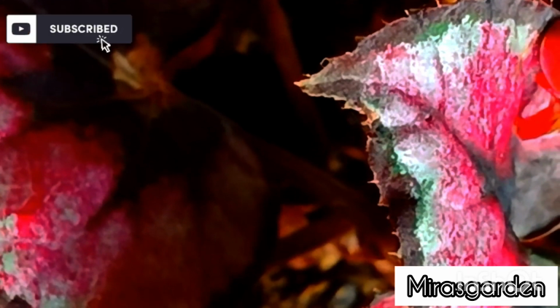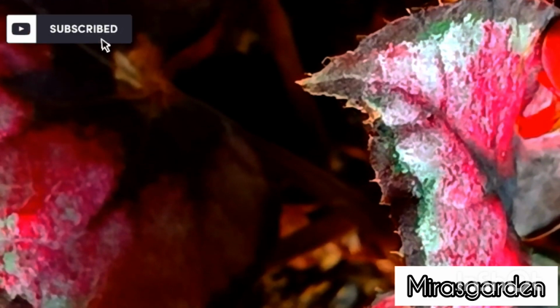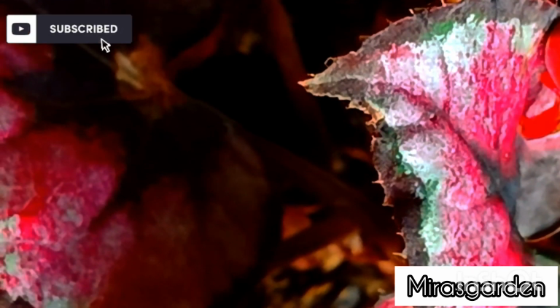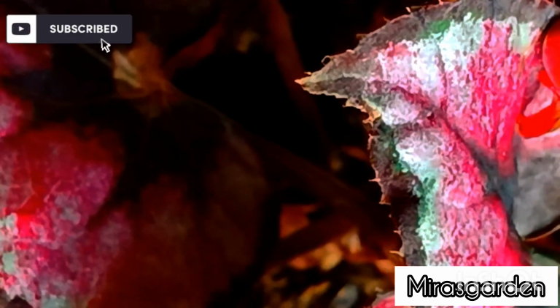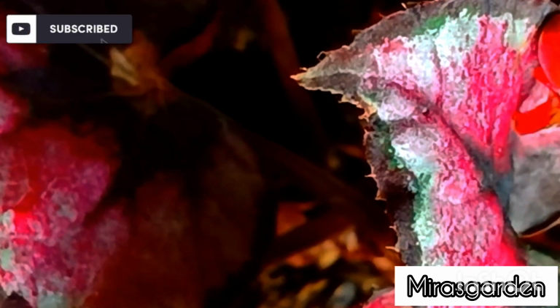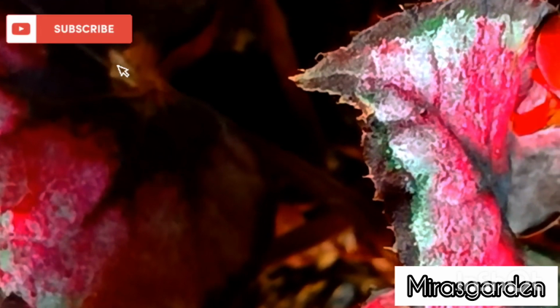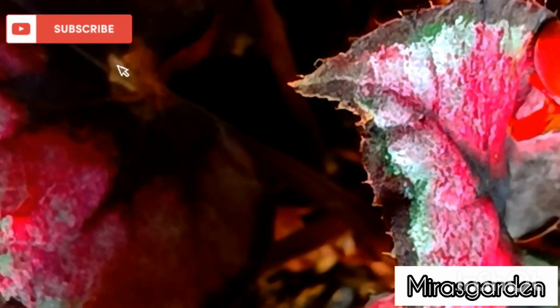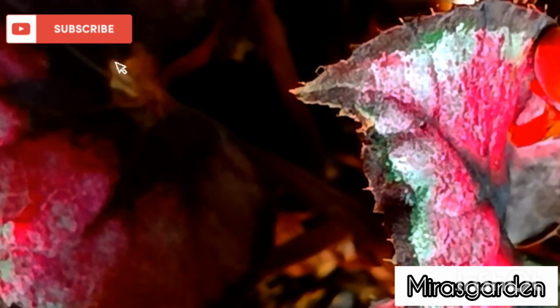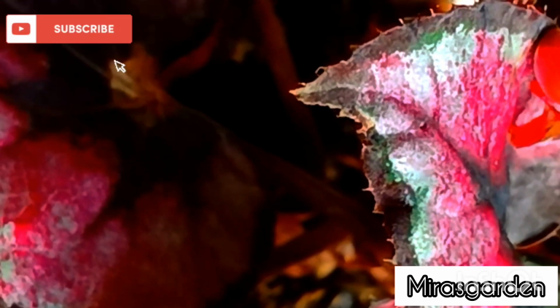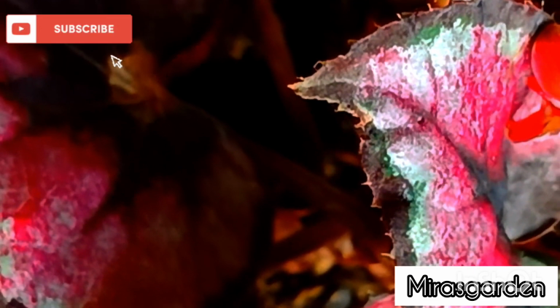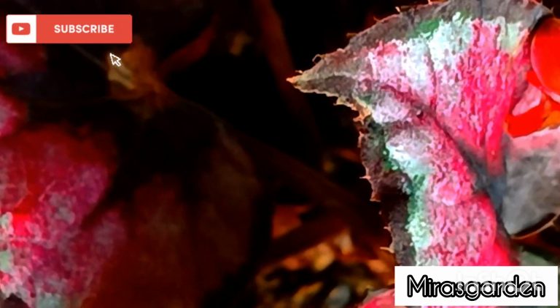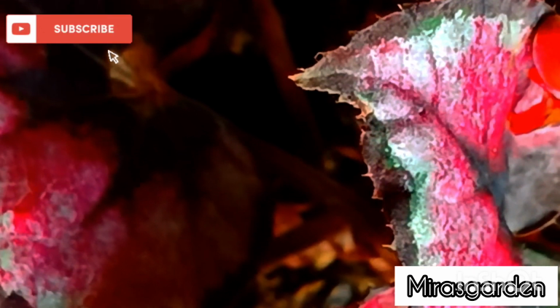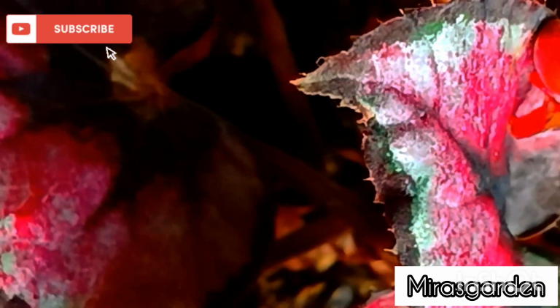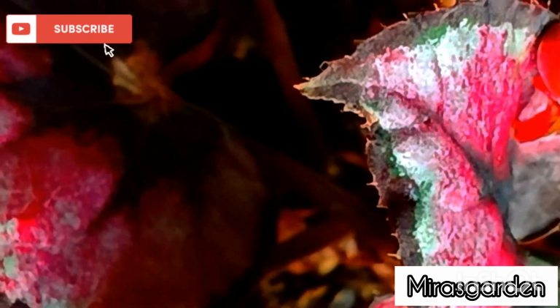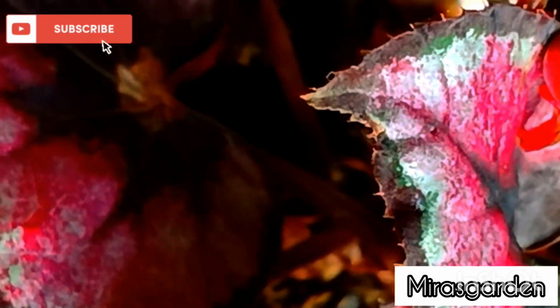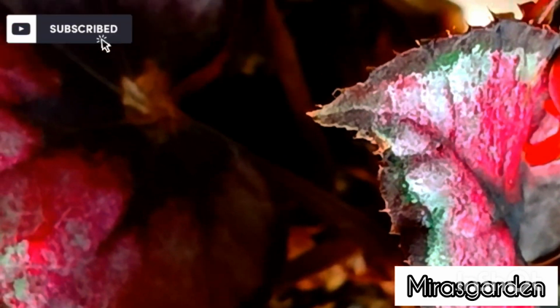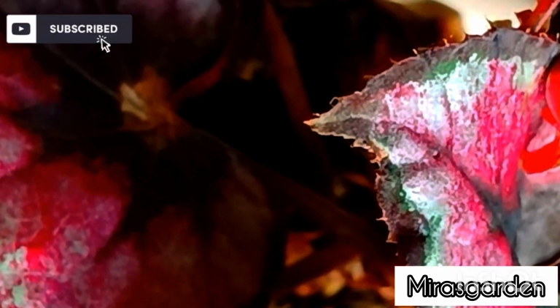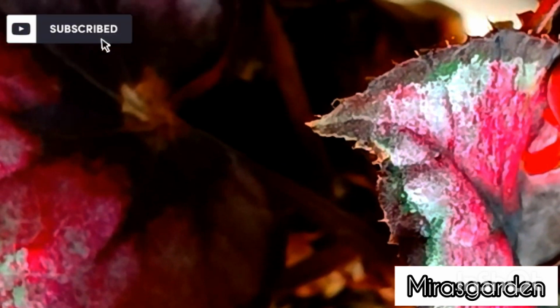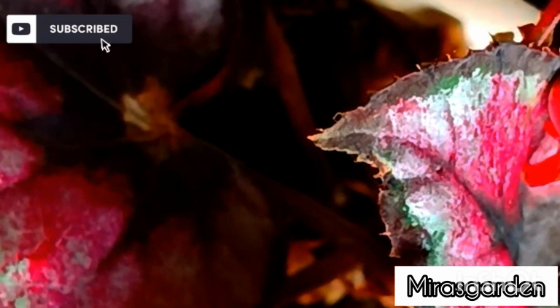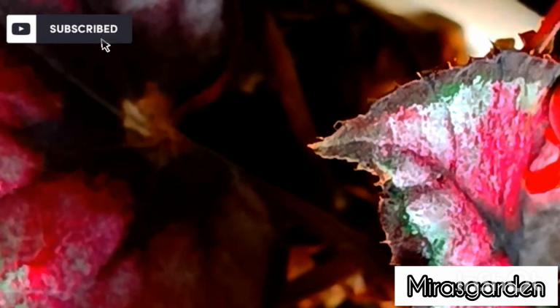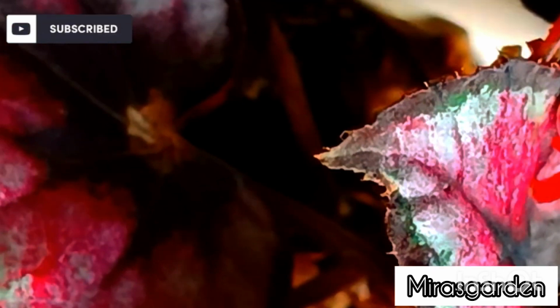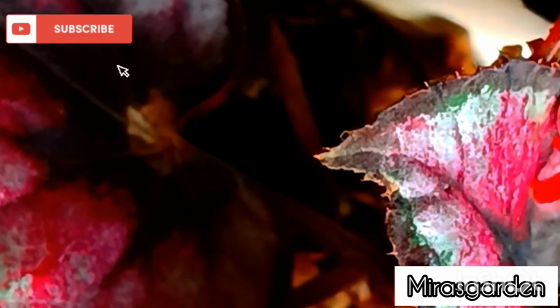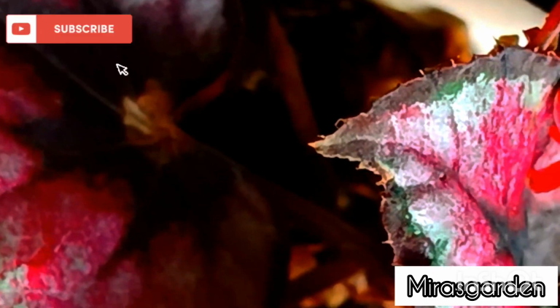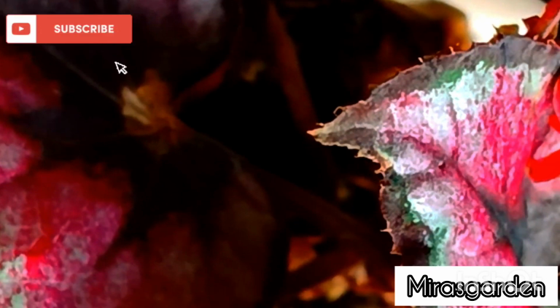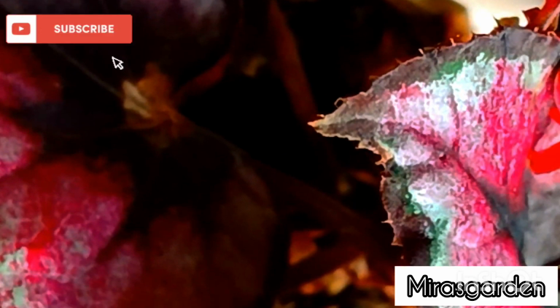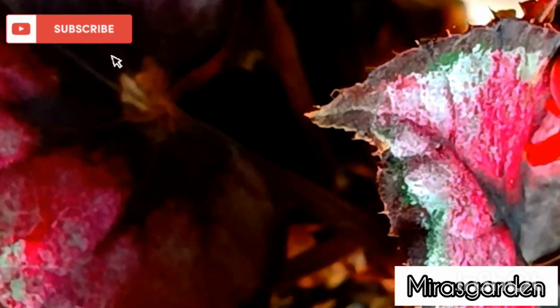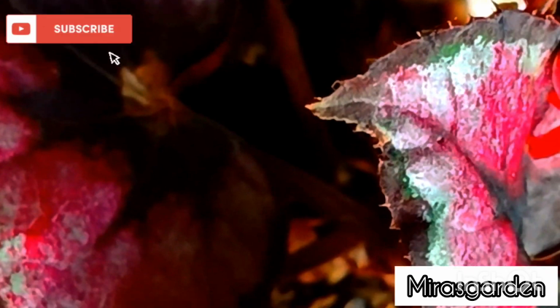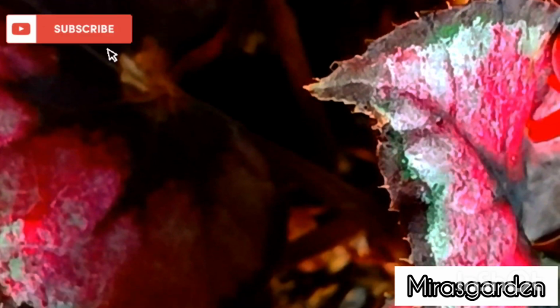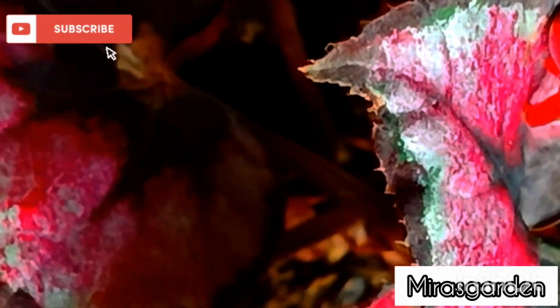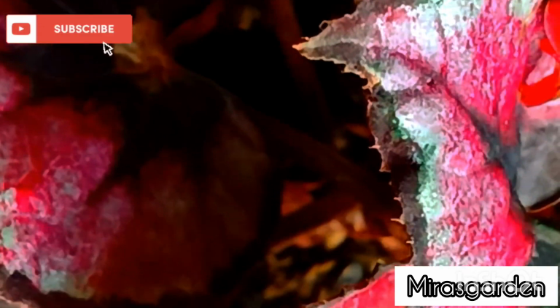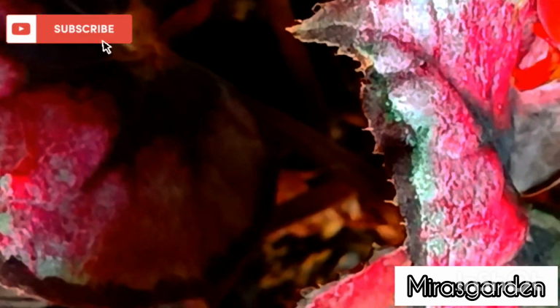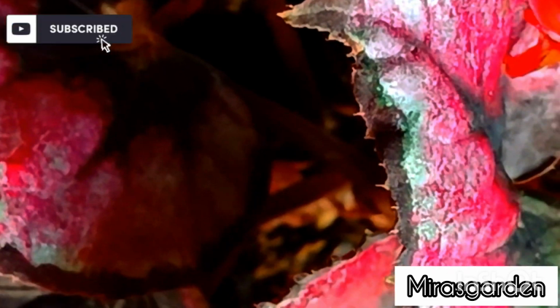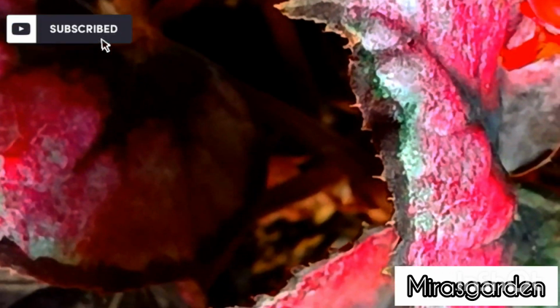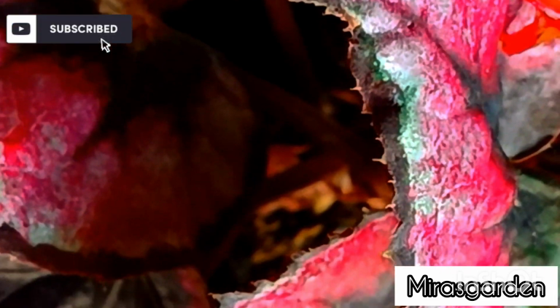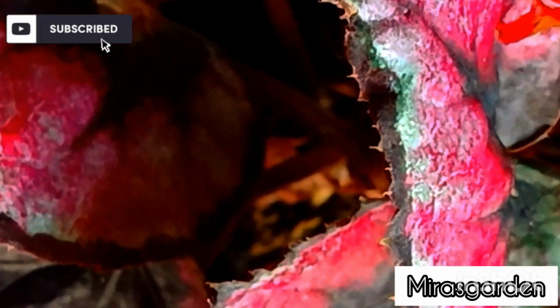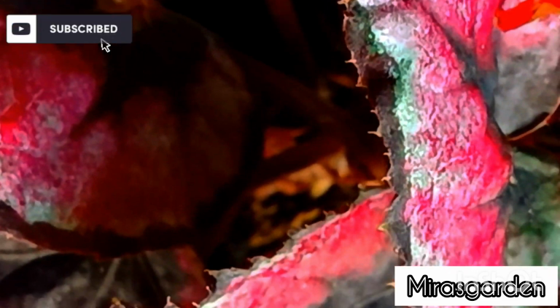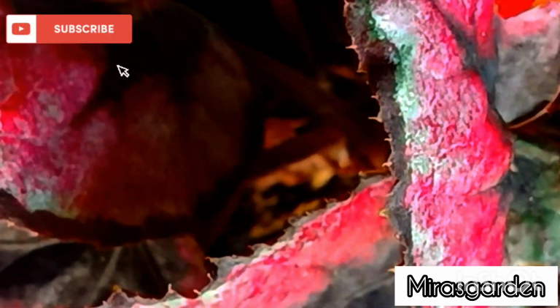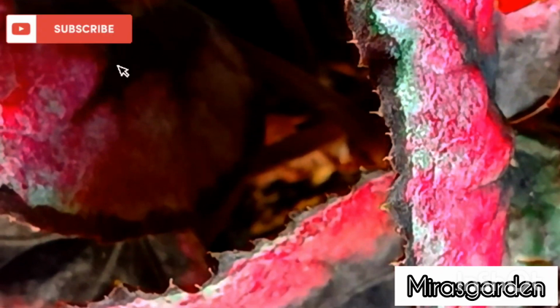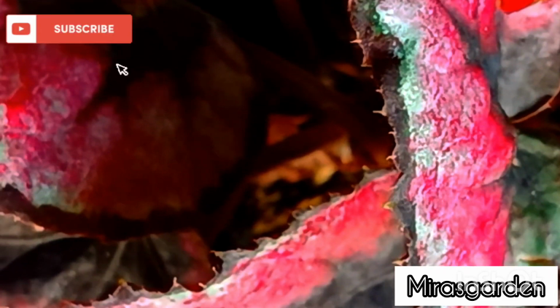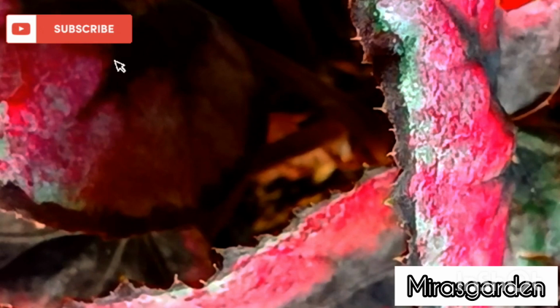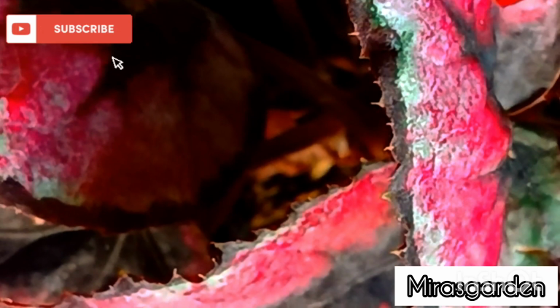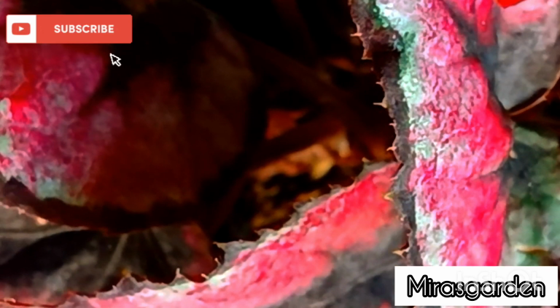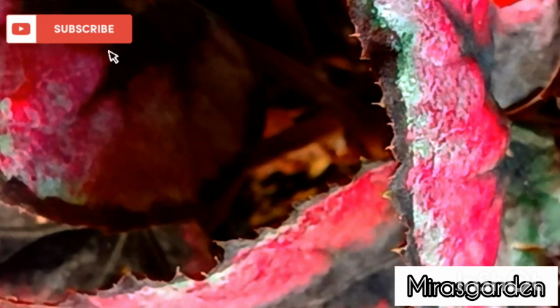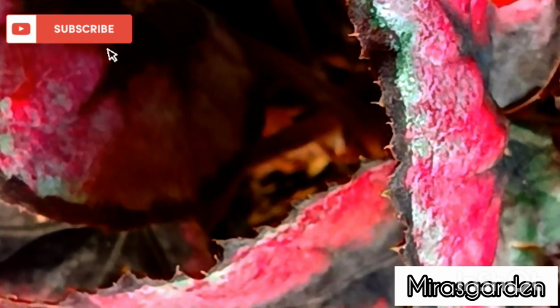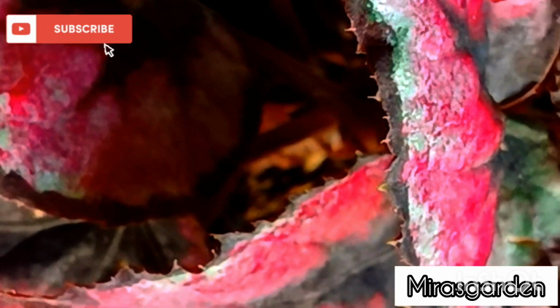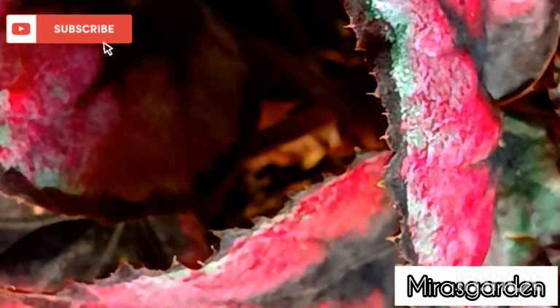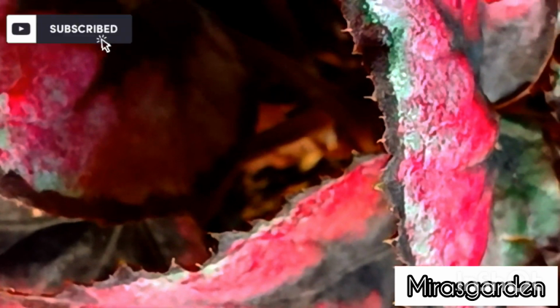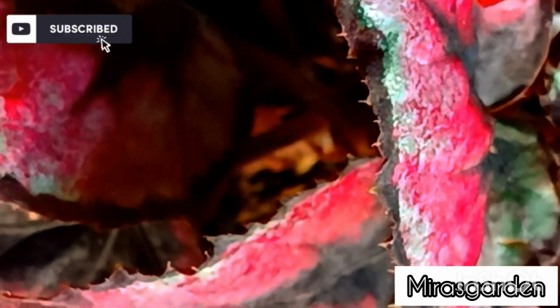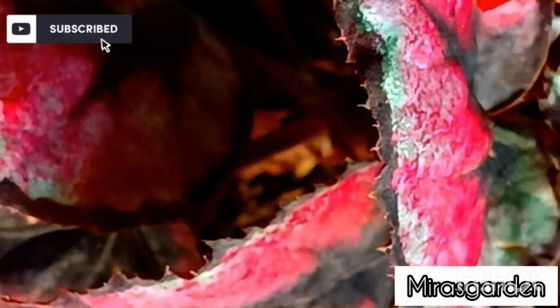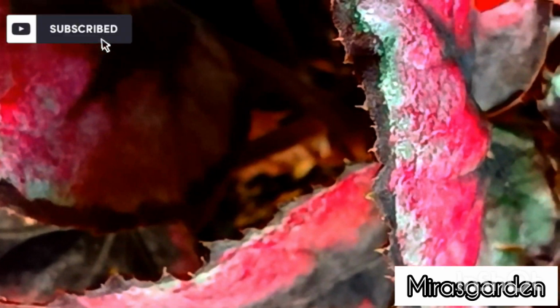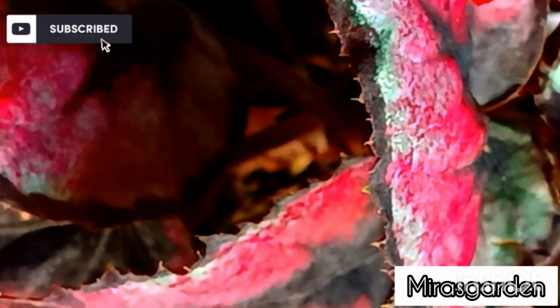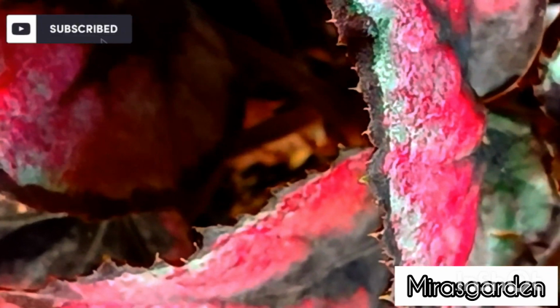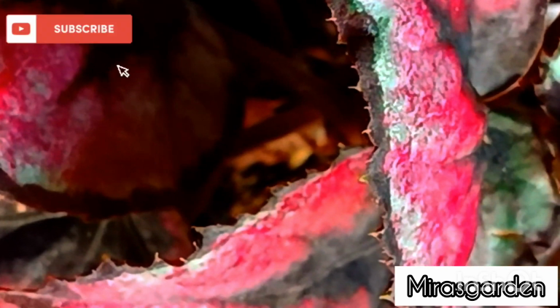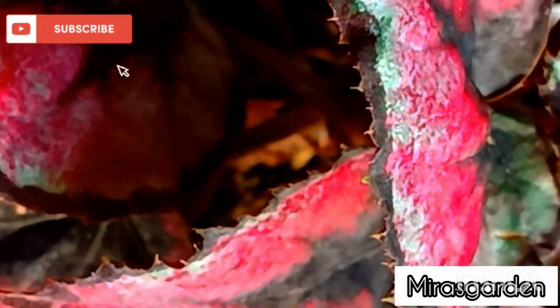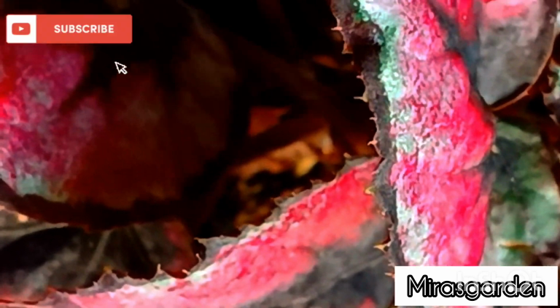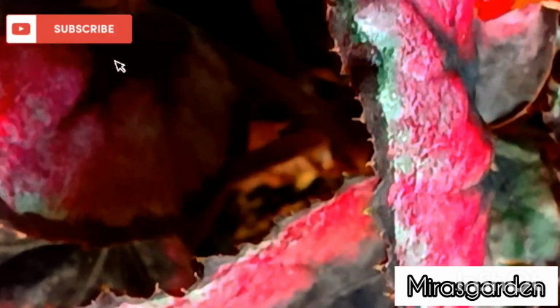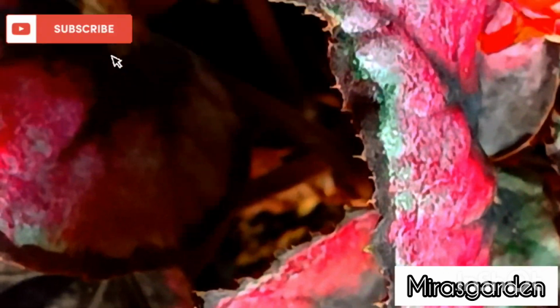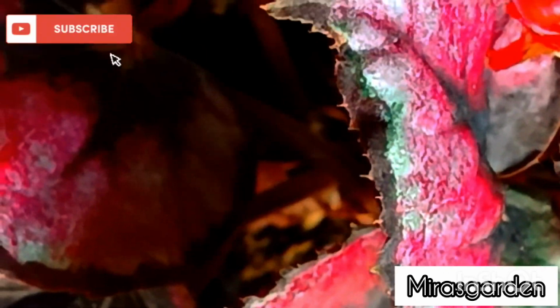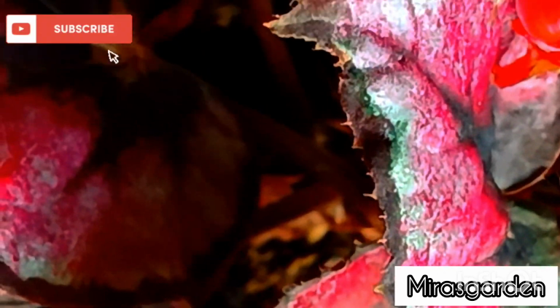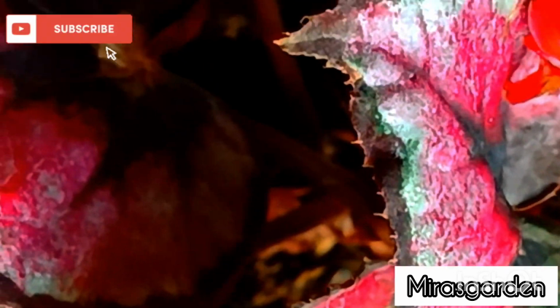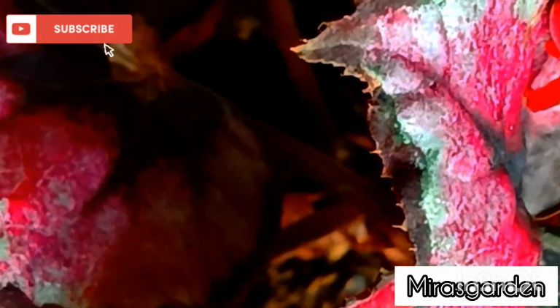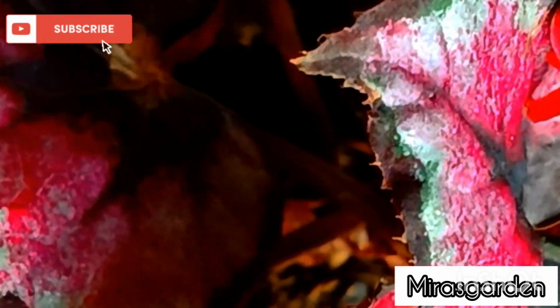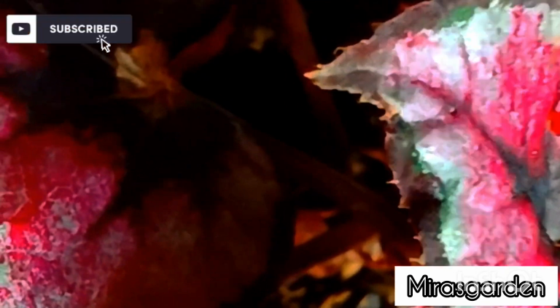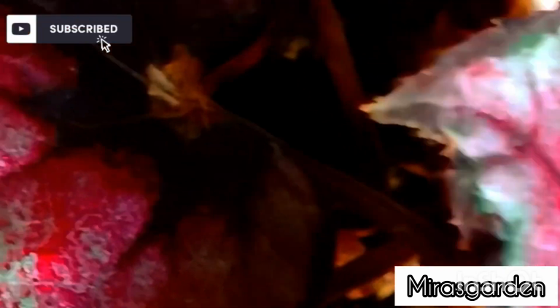It can be found growing on limestone cliffs. Due to habitat loss and over-collecting for the horticultural trade, this species is classified as vulnerable by the ACN.